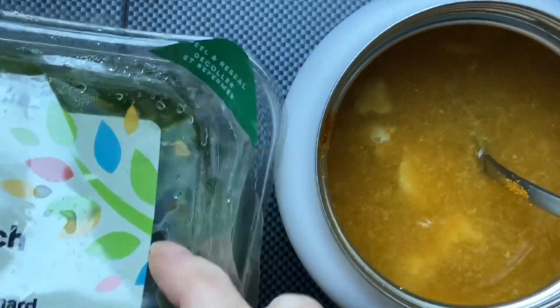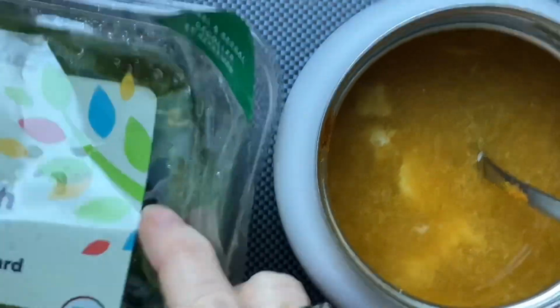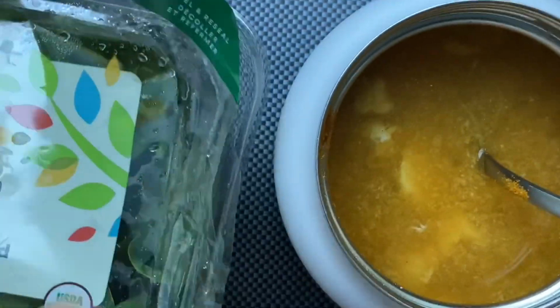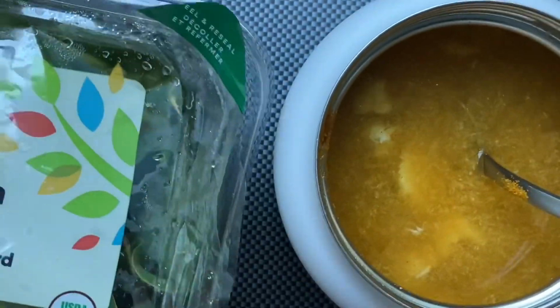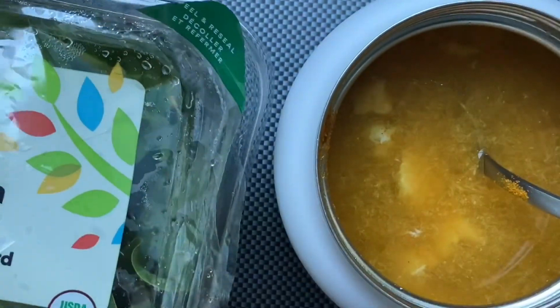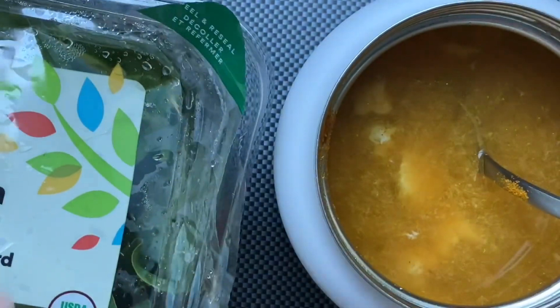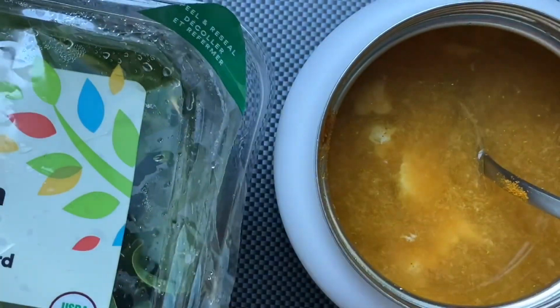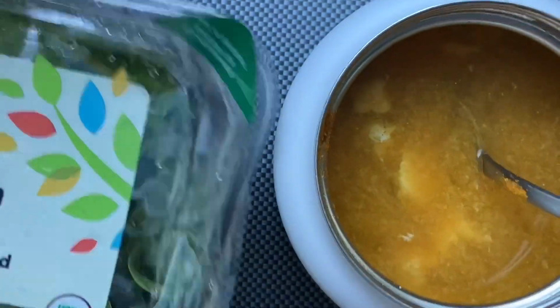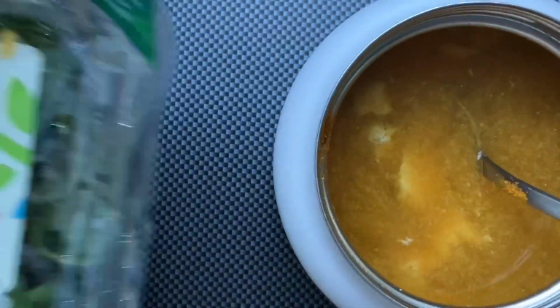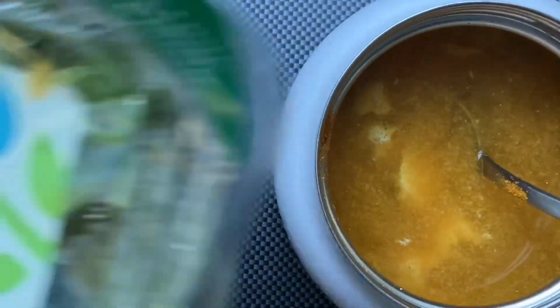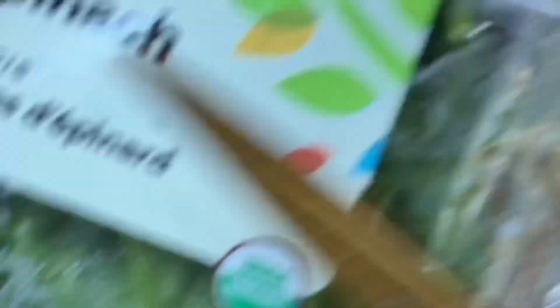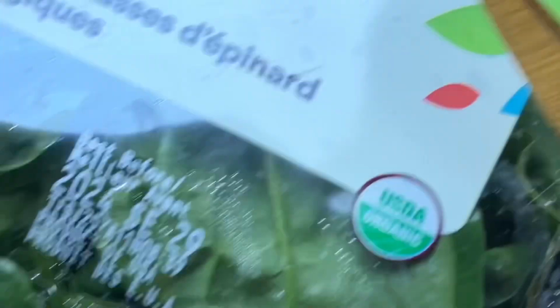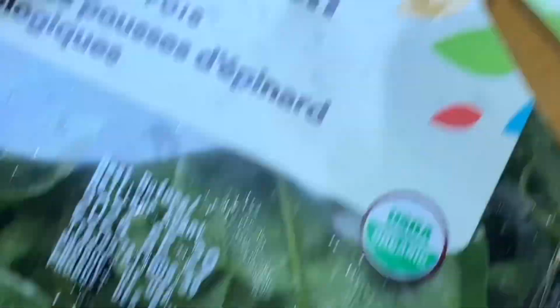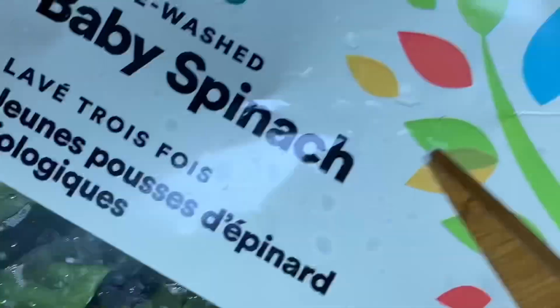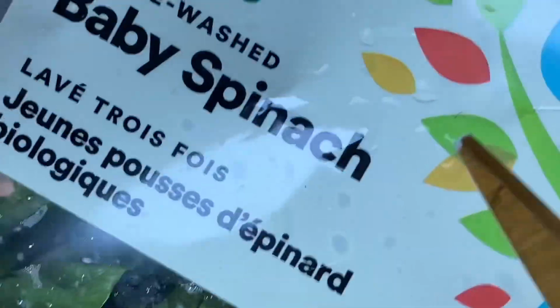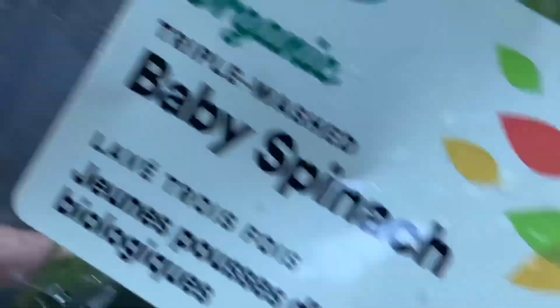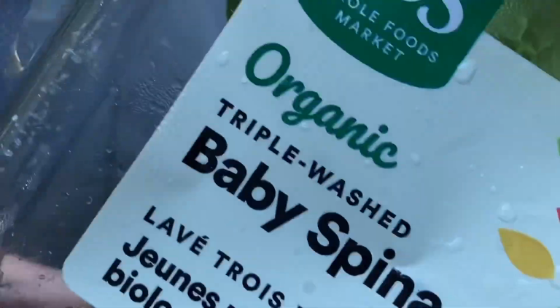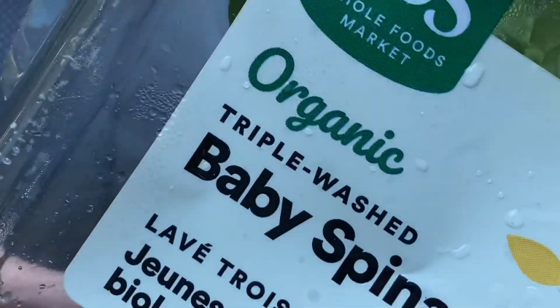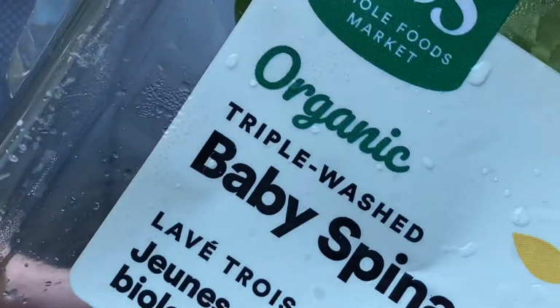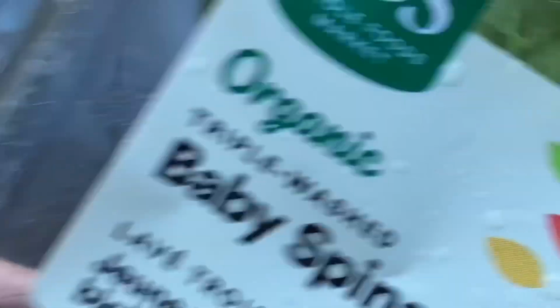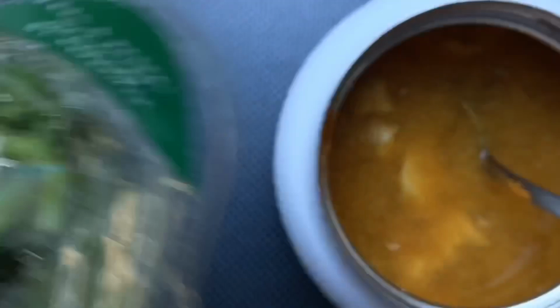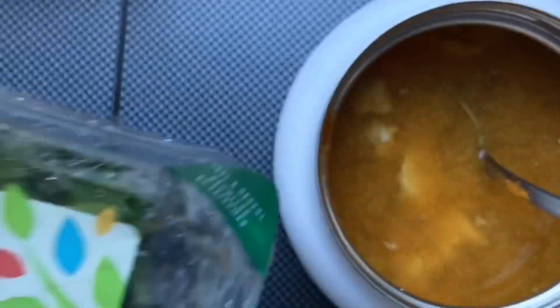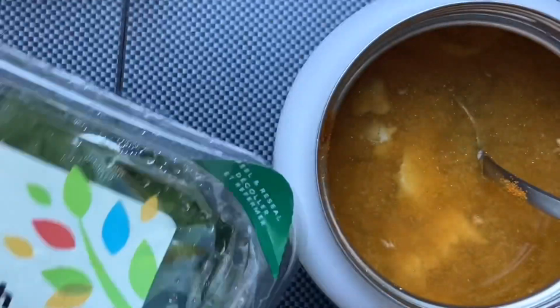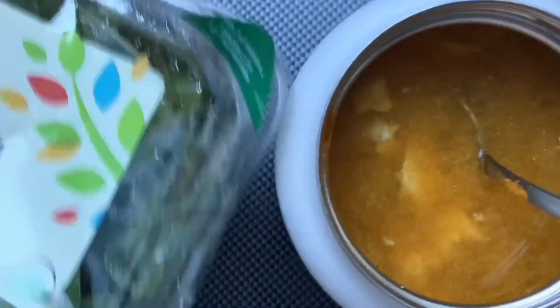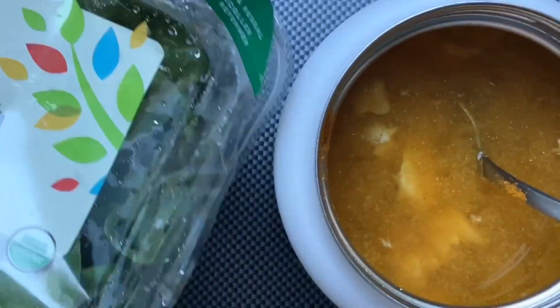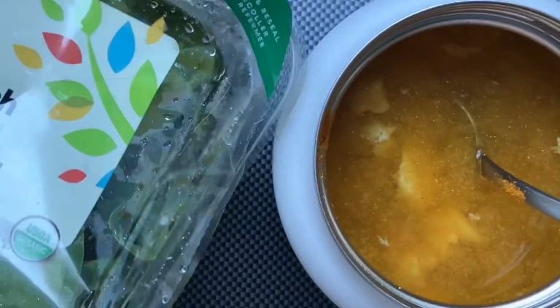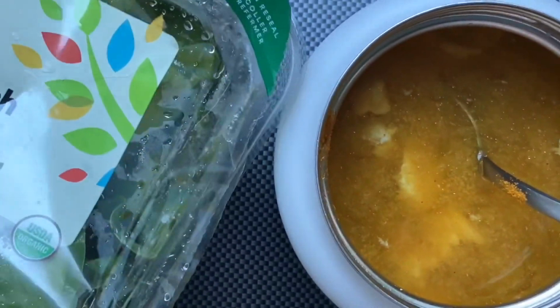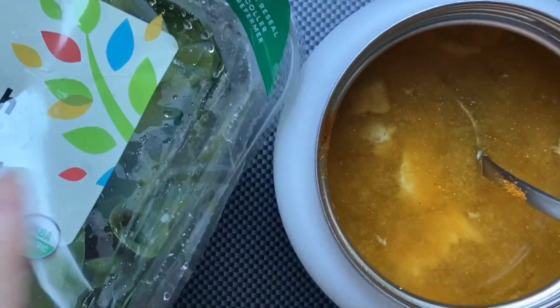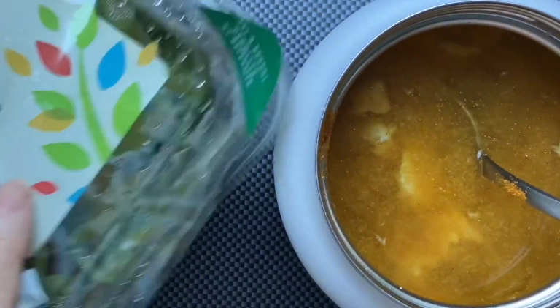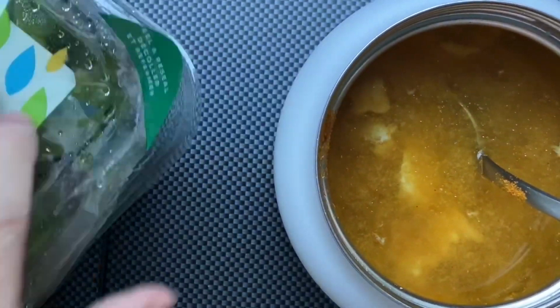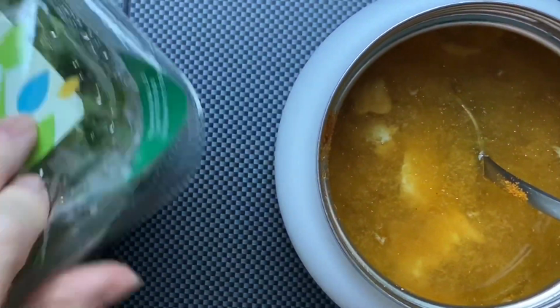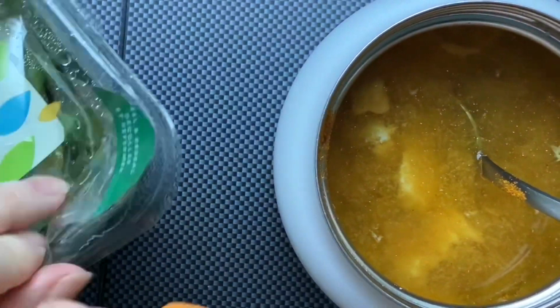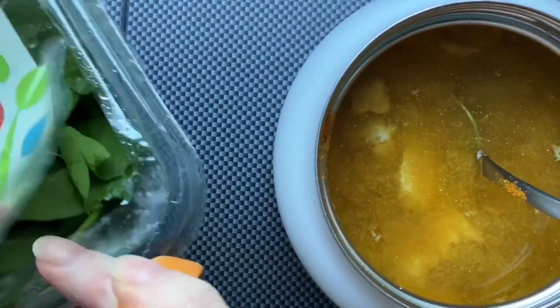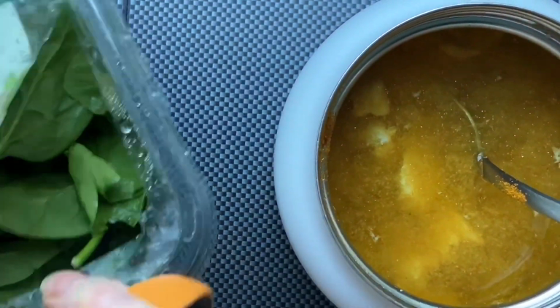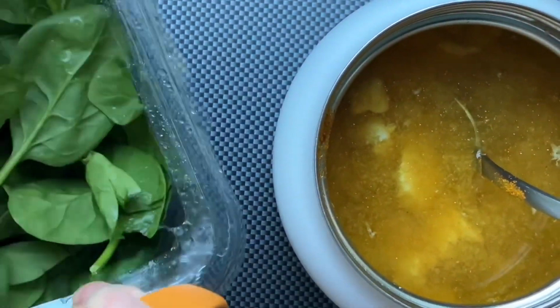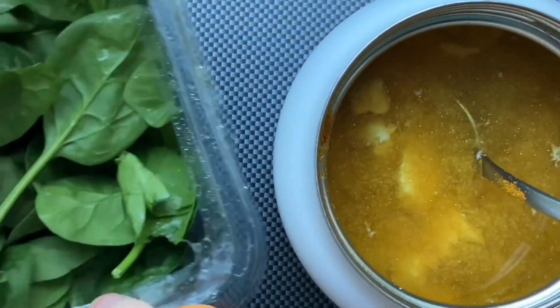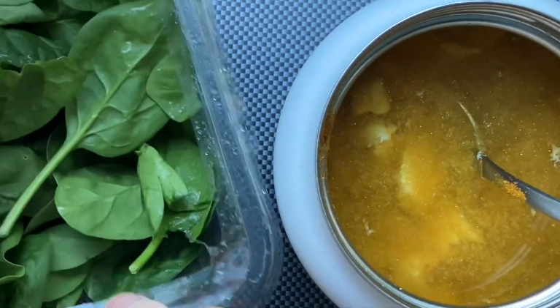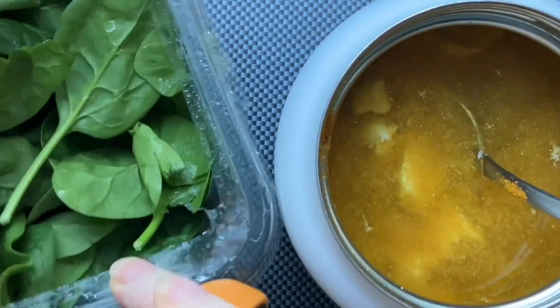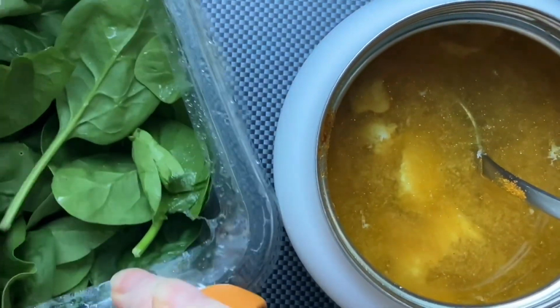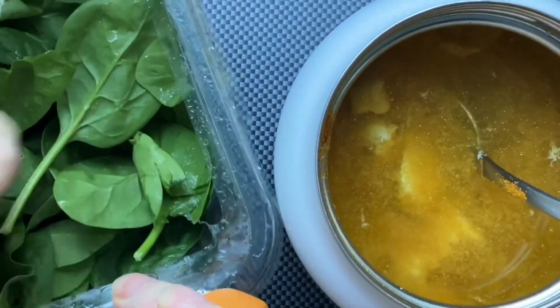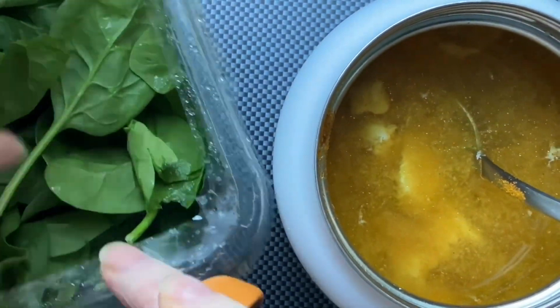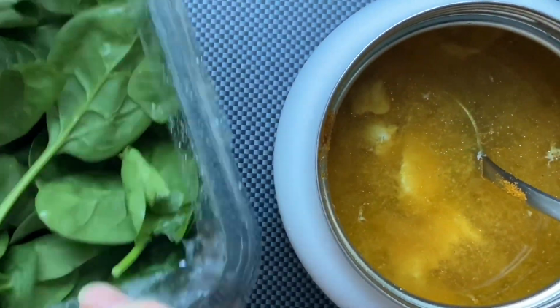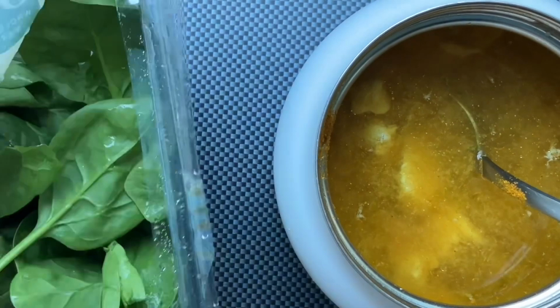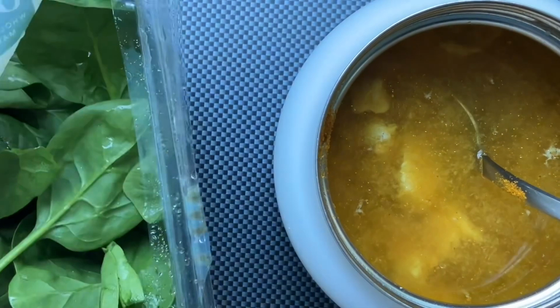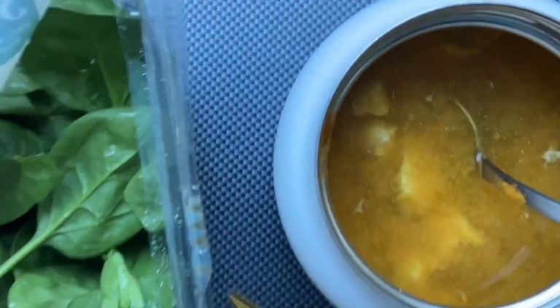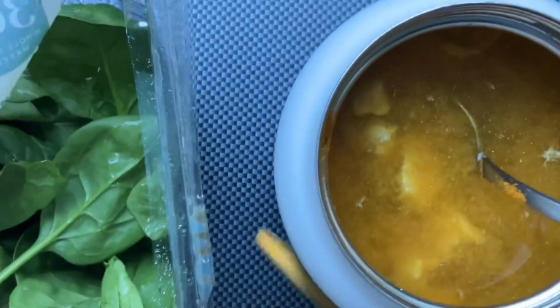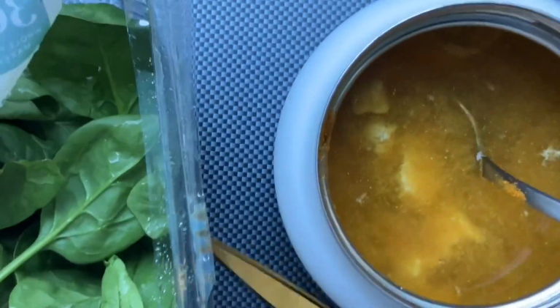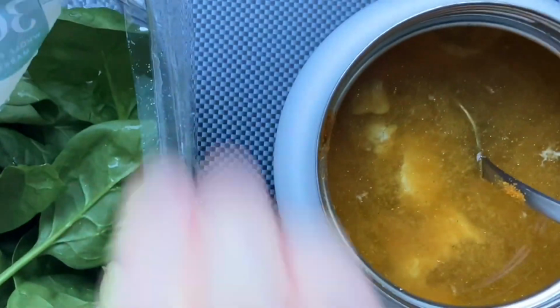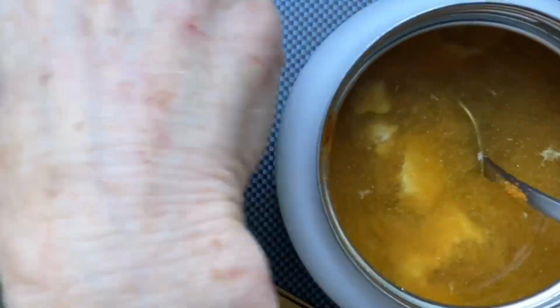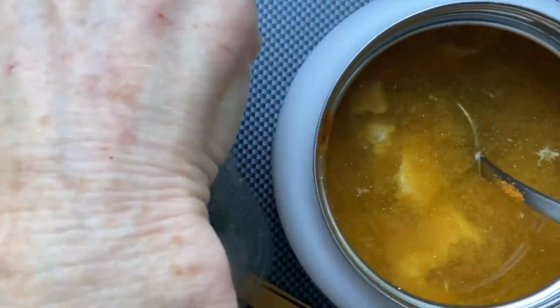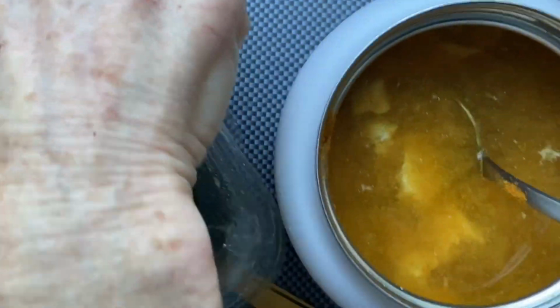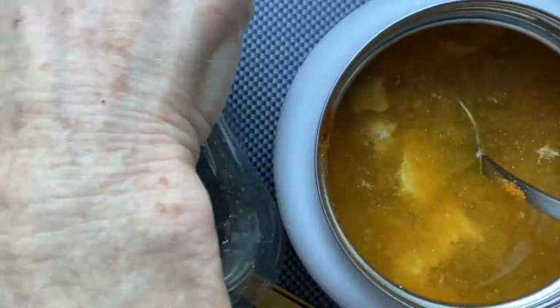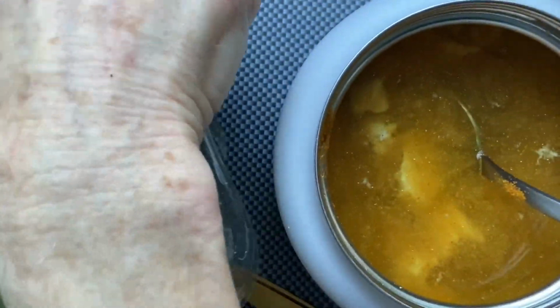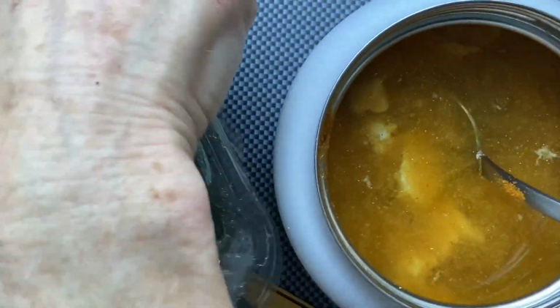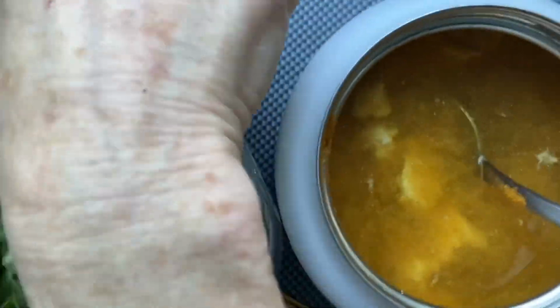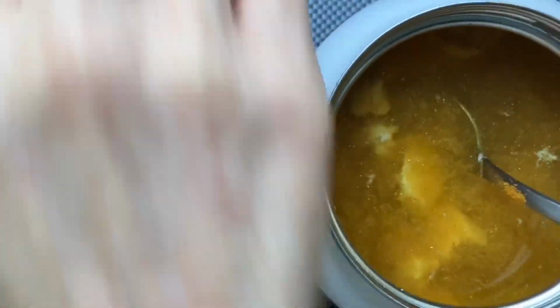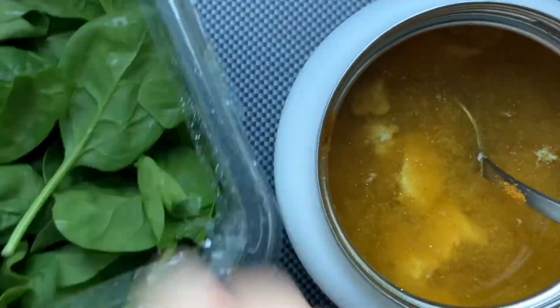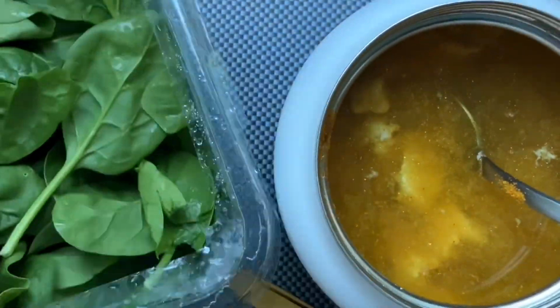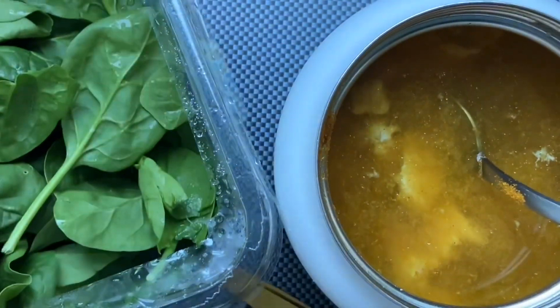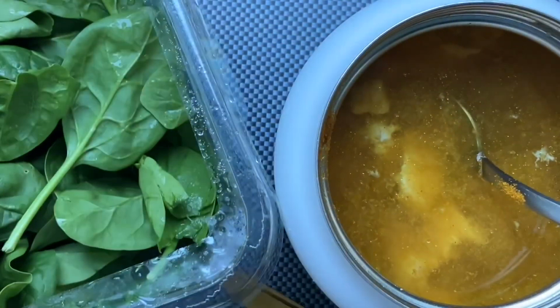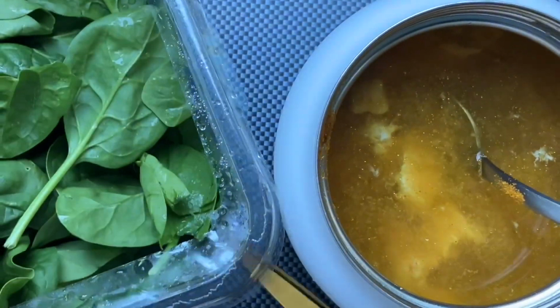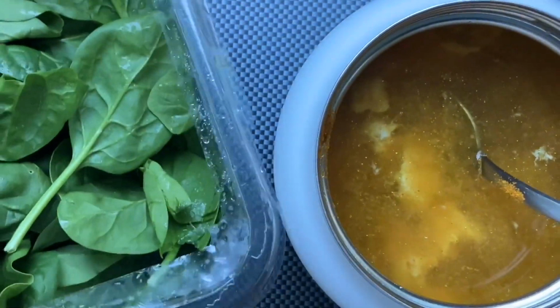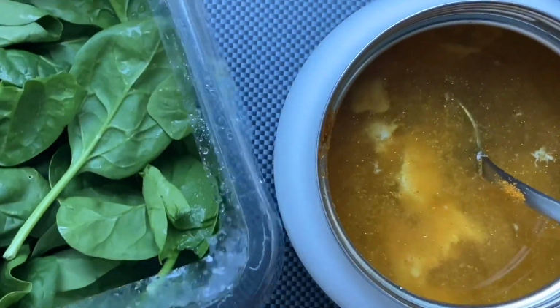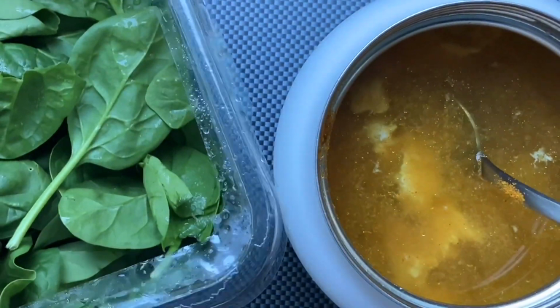And just because I have the shears right next to me, why not use the shears? The only purpose of cutting the spinach is to have easier access to eat it.